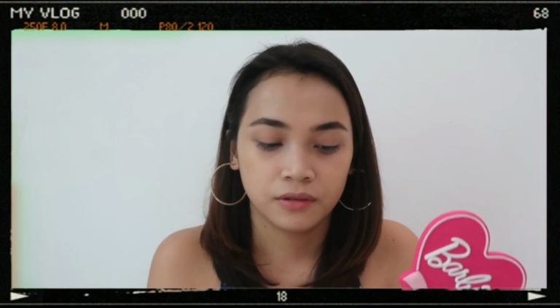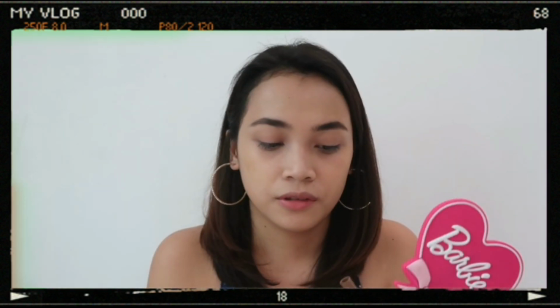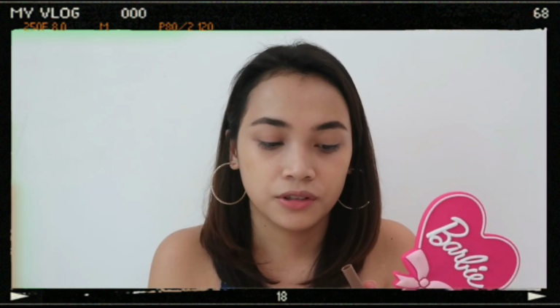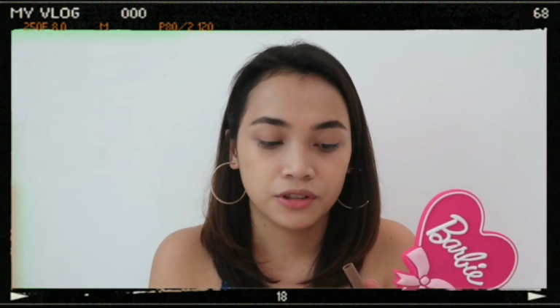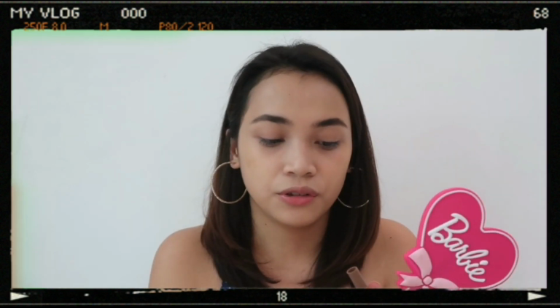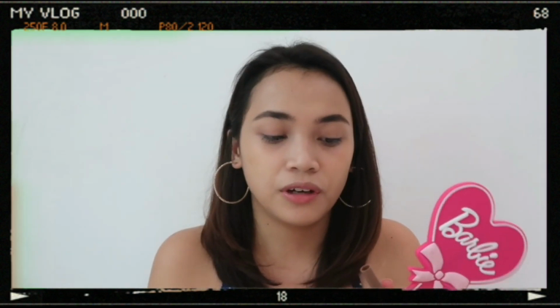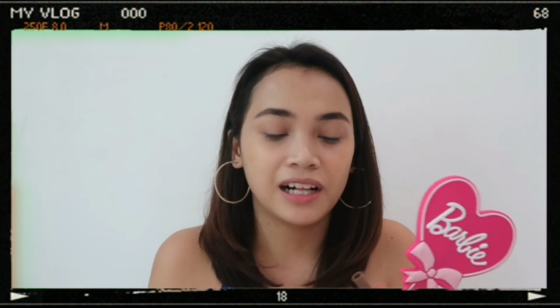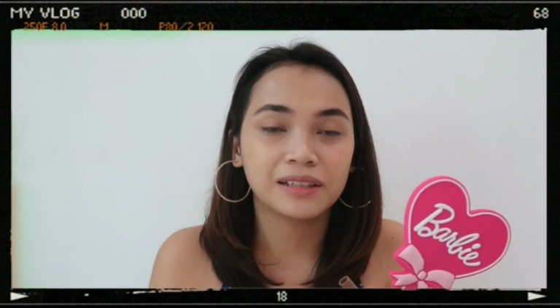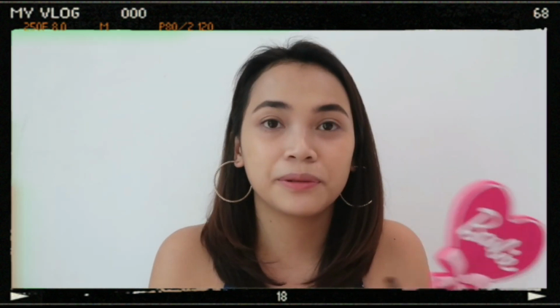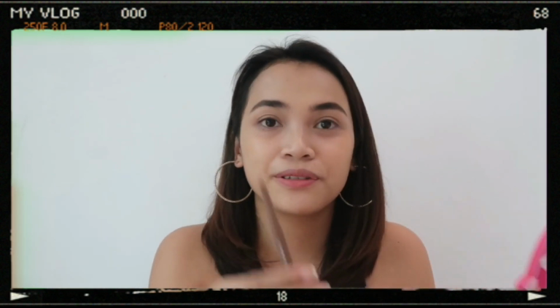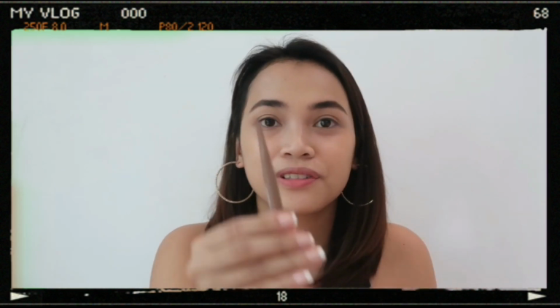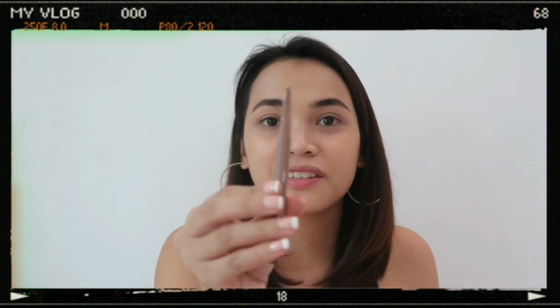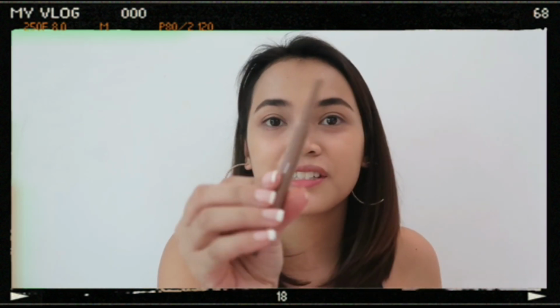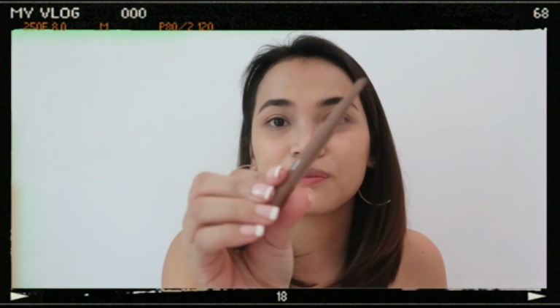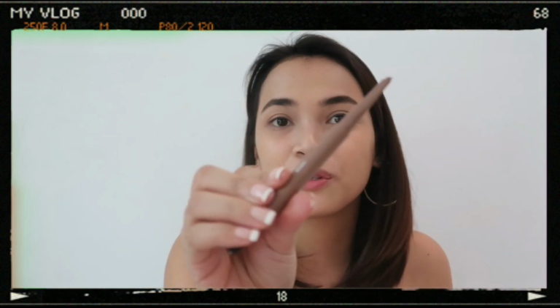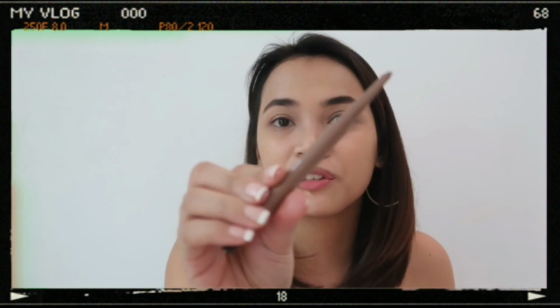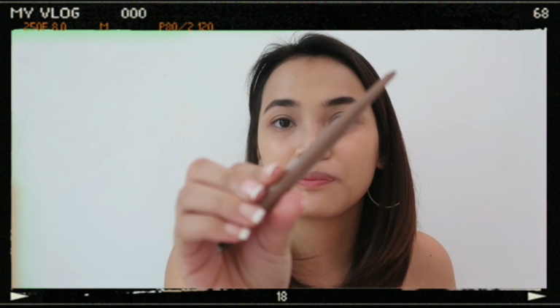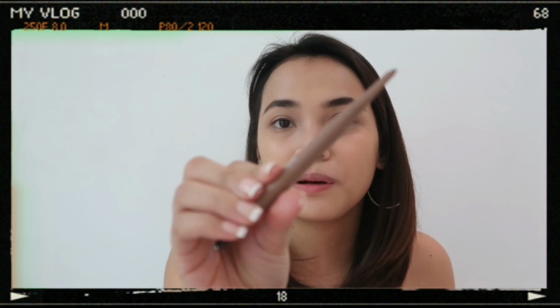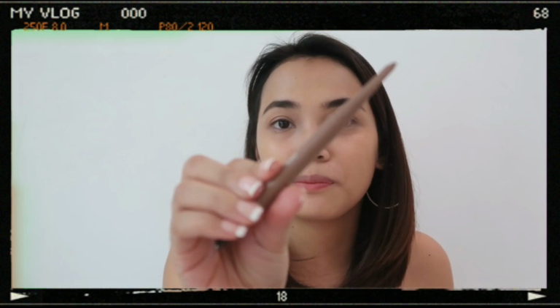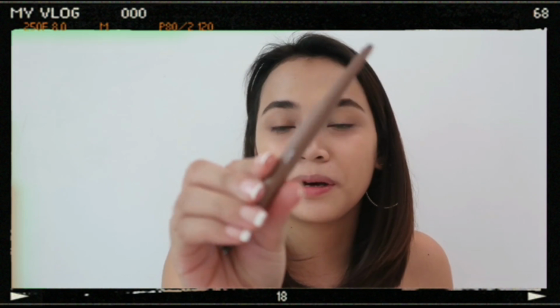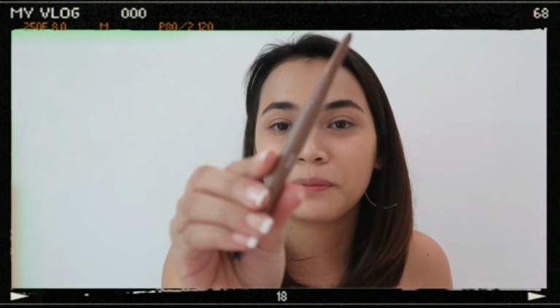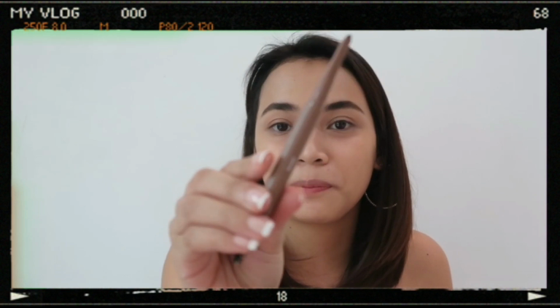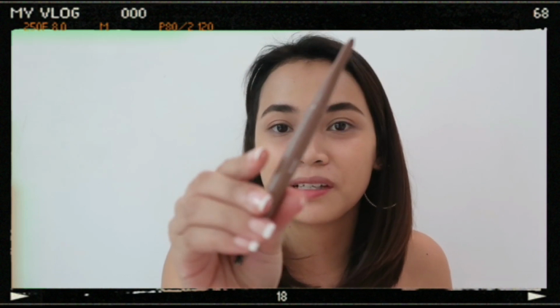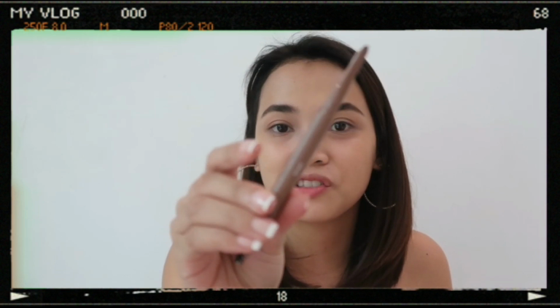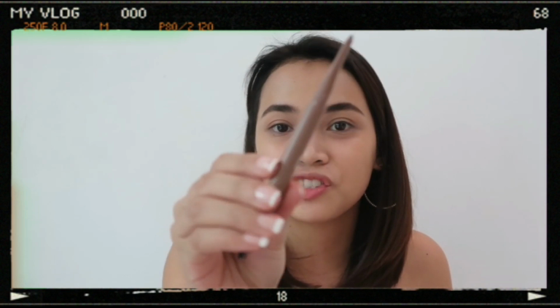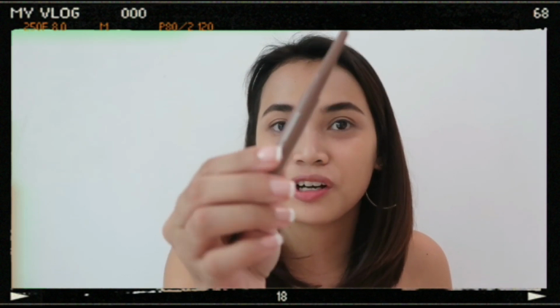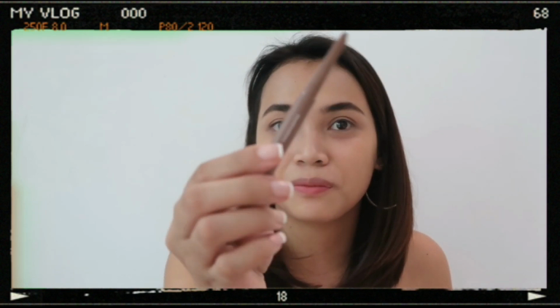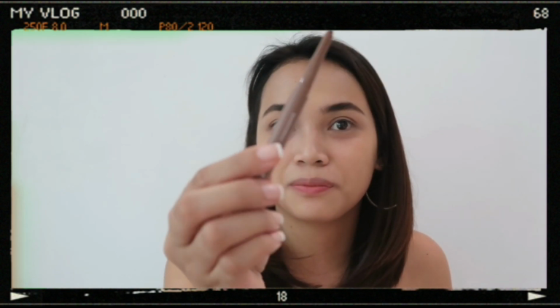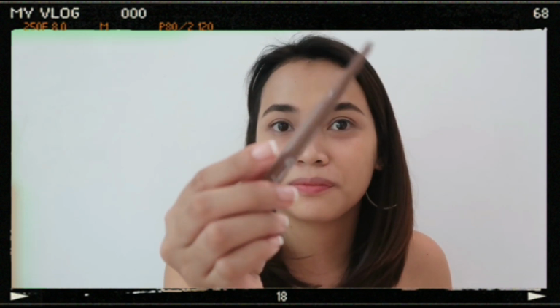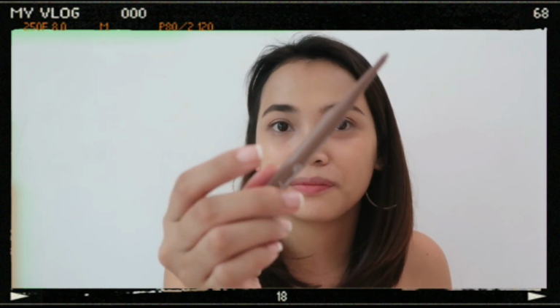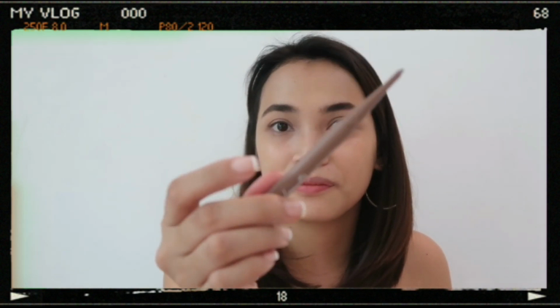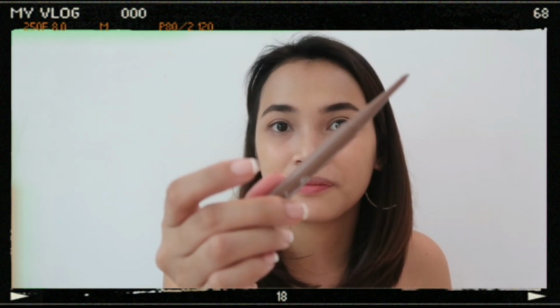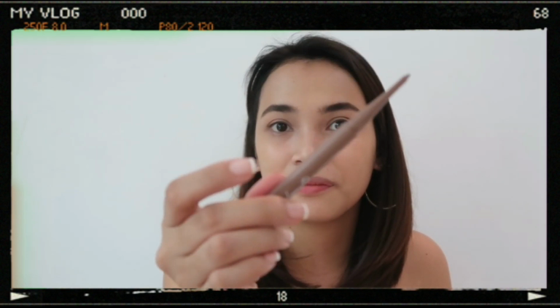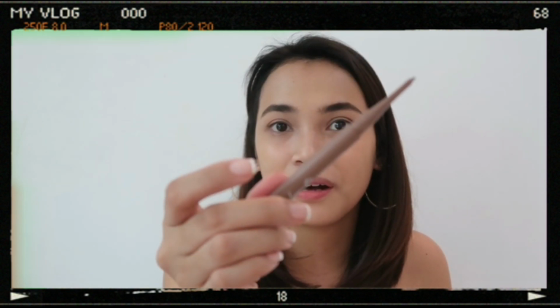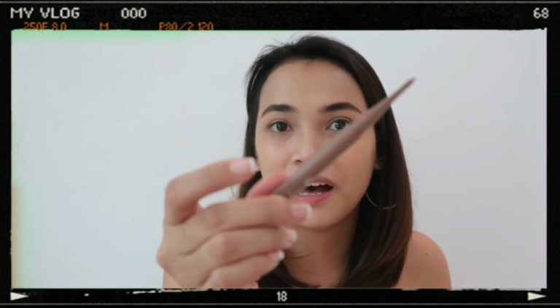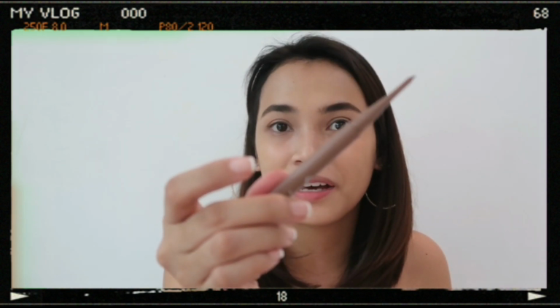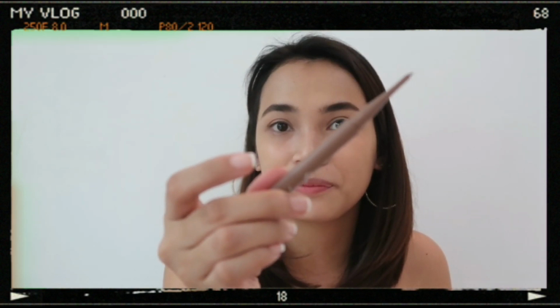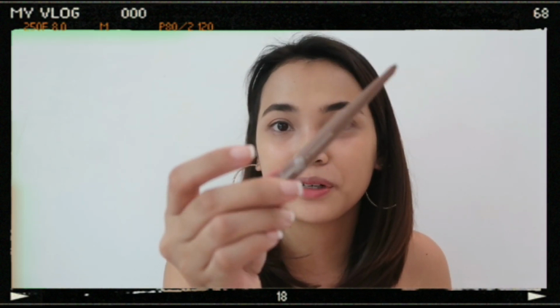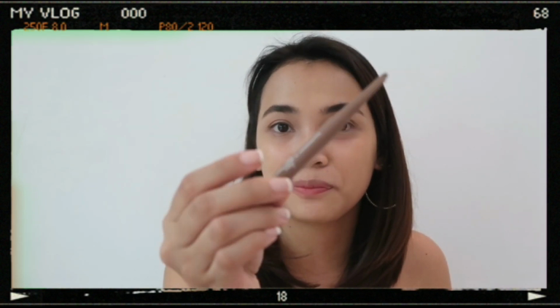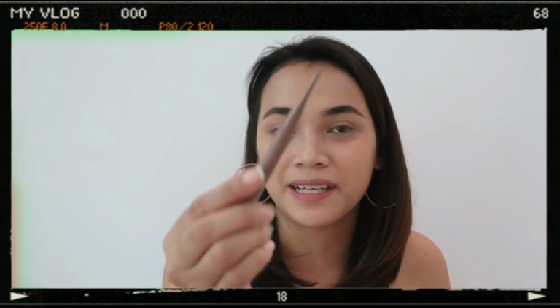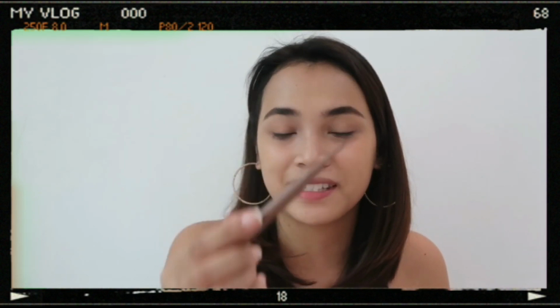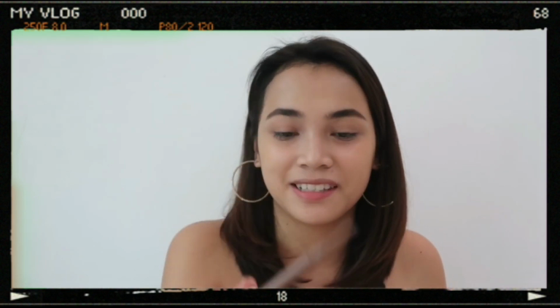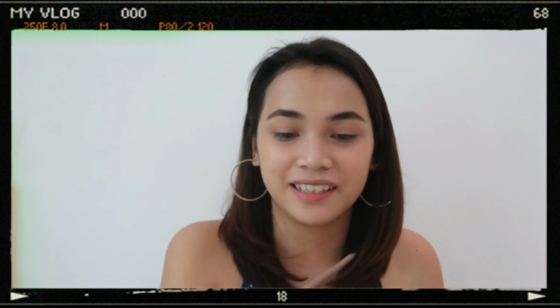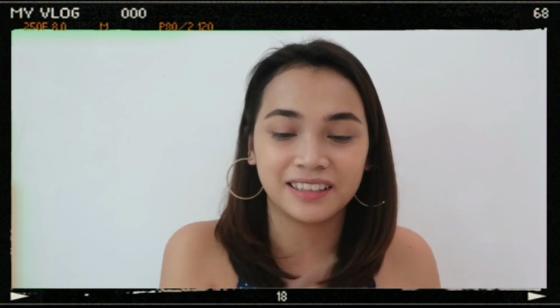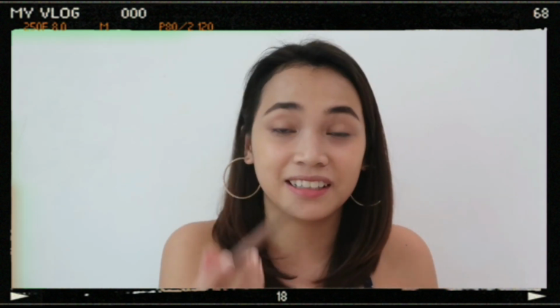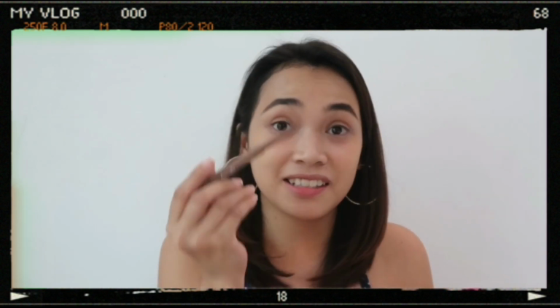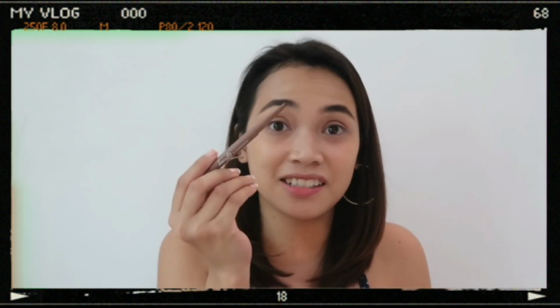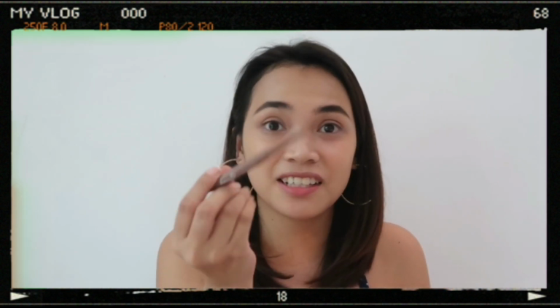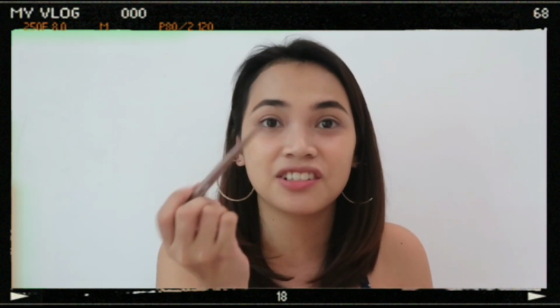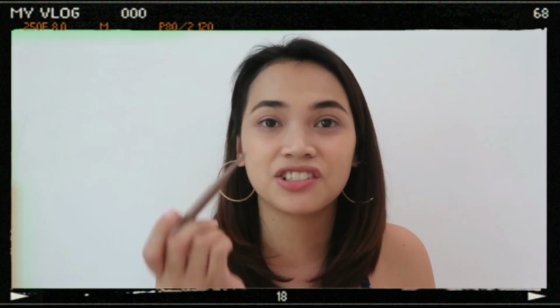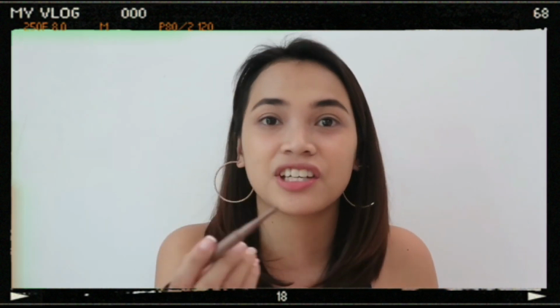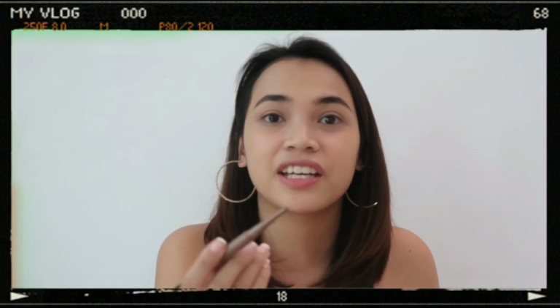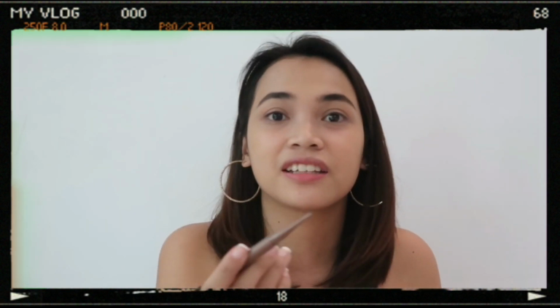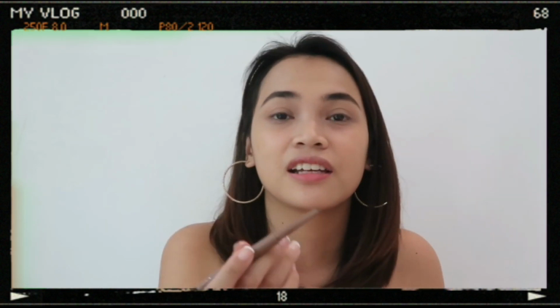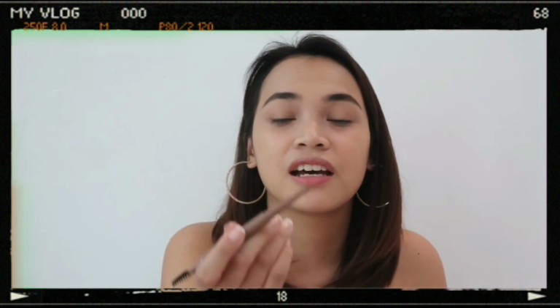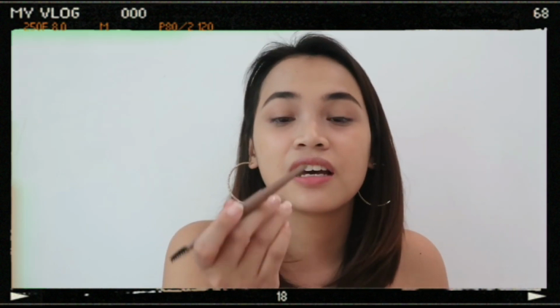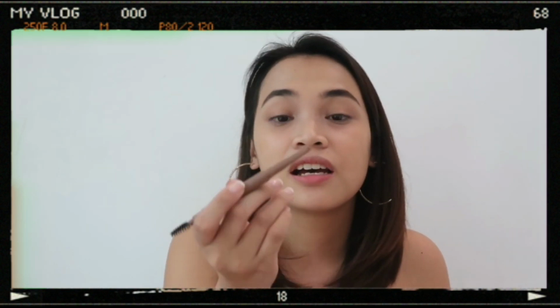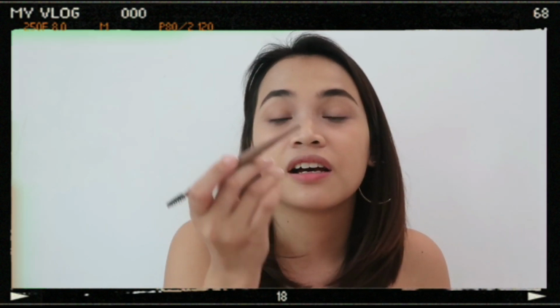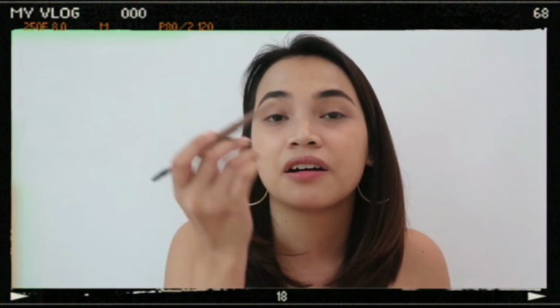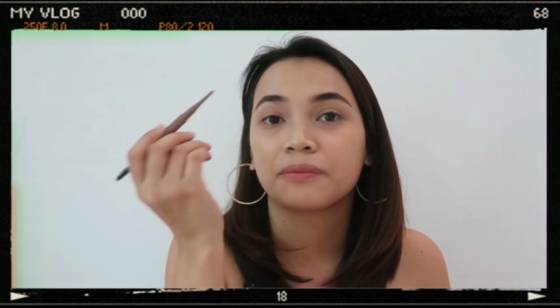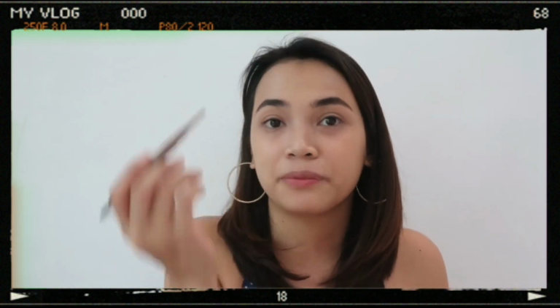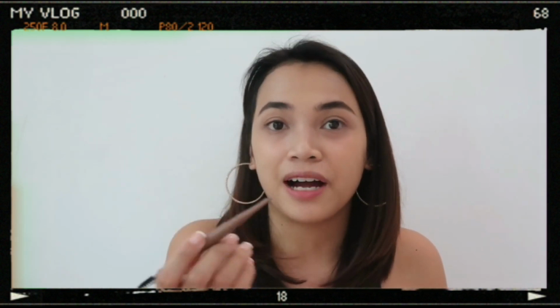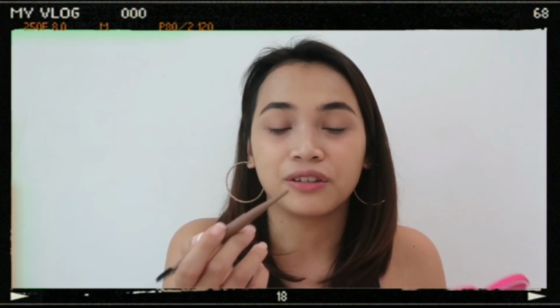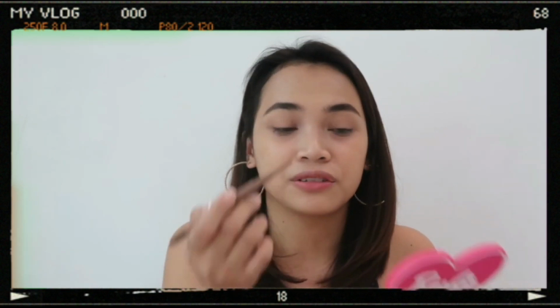I'll be using this Beauty Pop by Pen Shop eyebrow pencil. This is in the shade Brown.